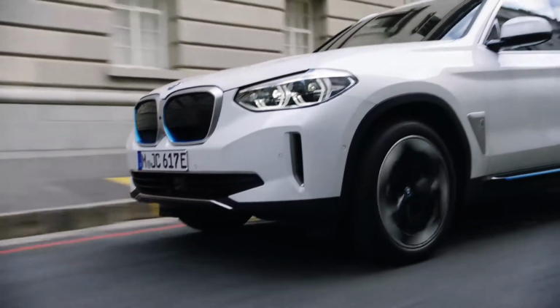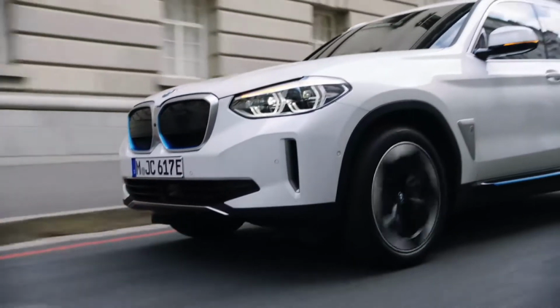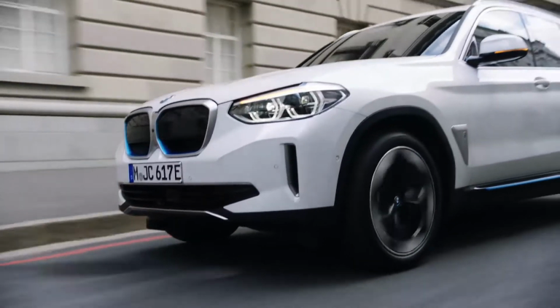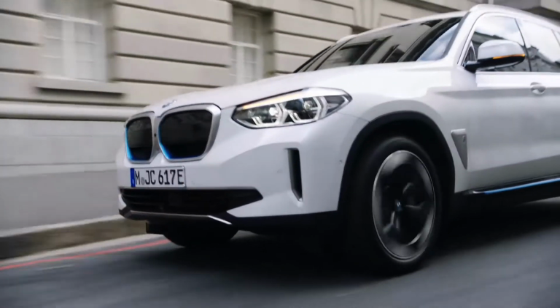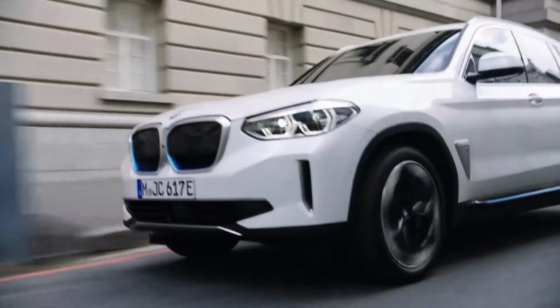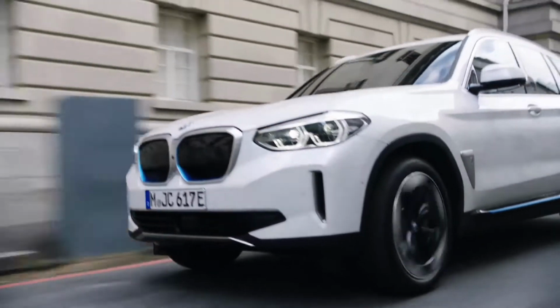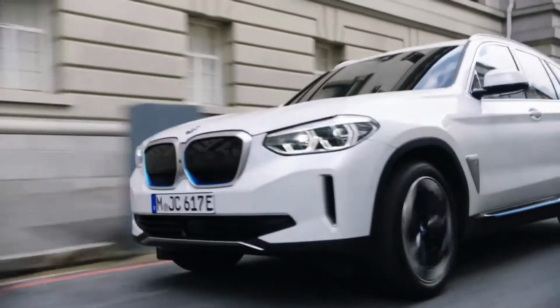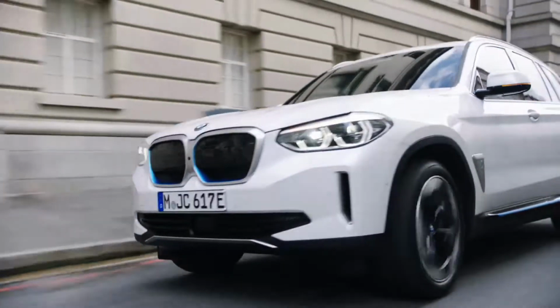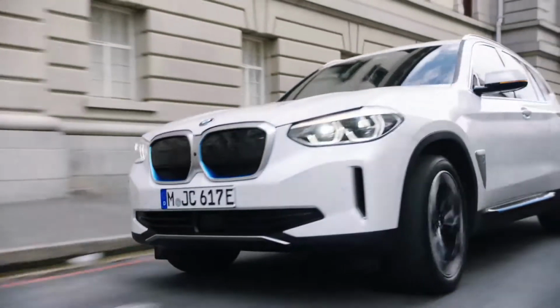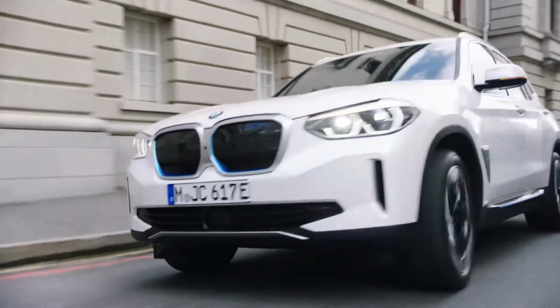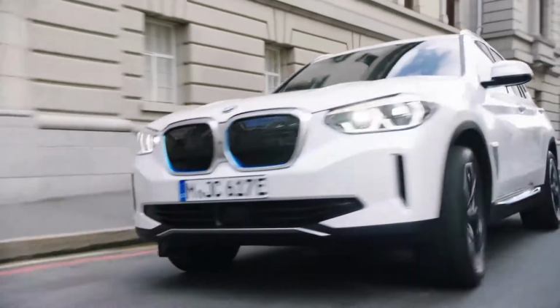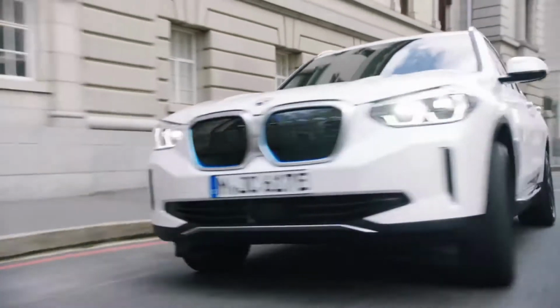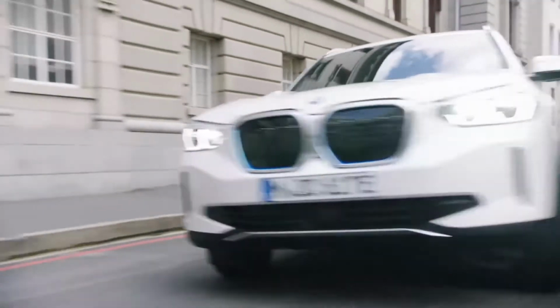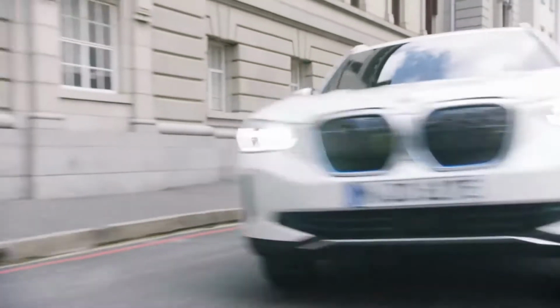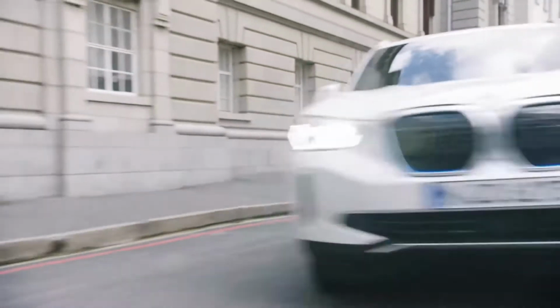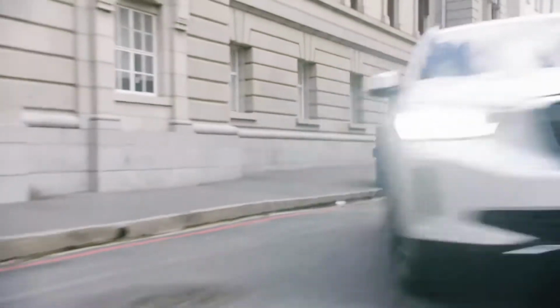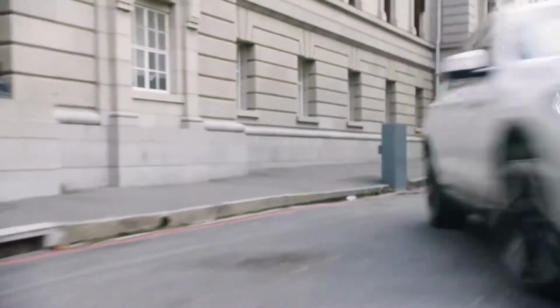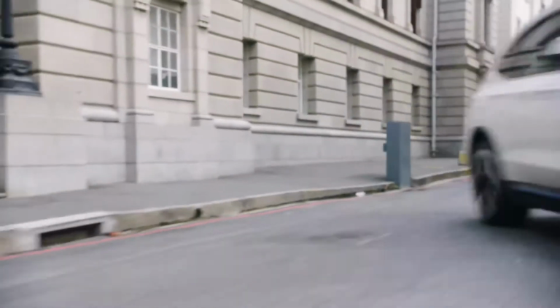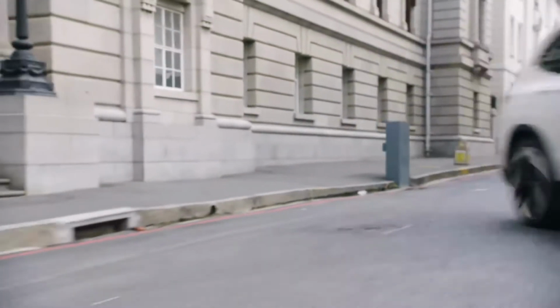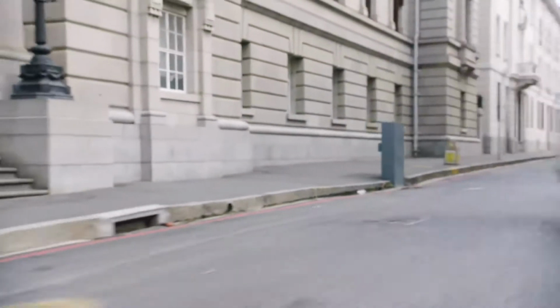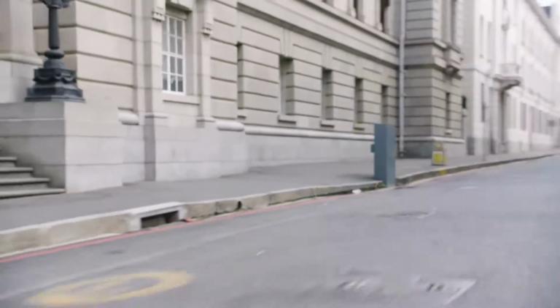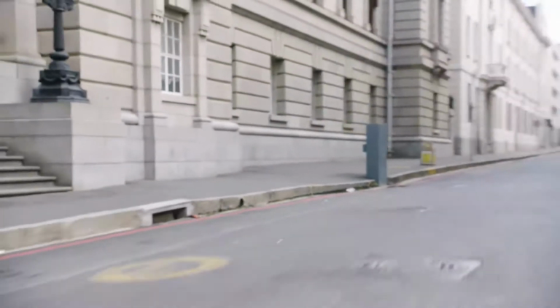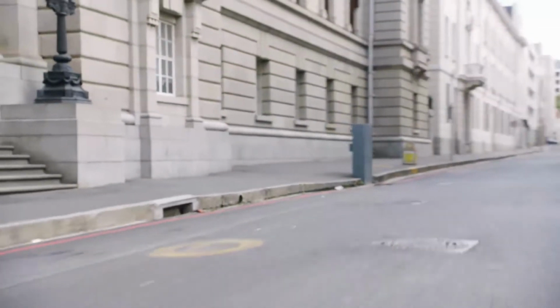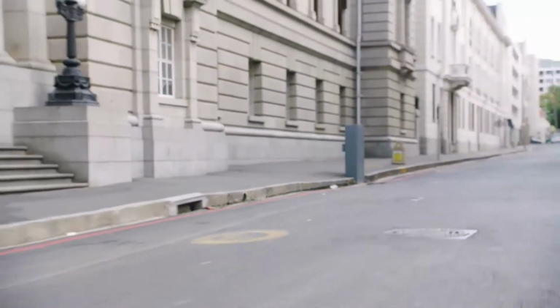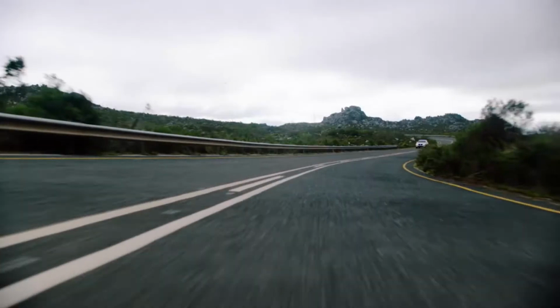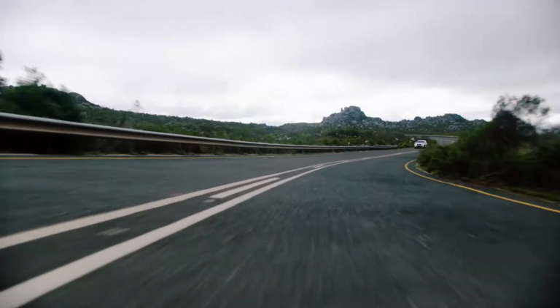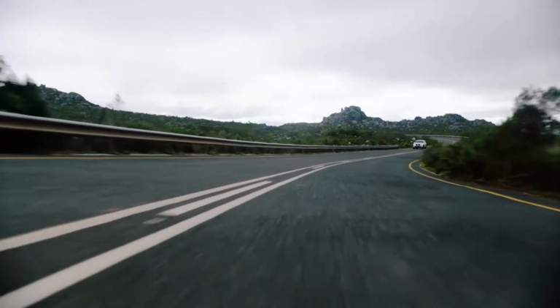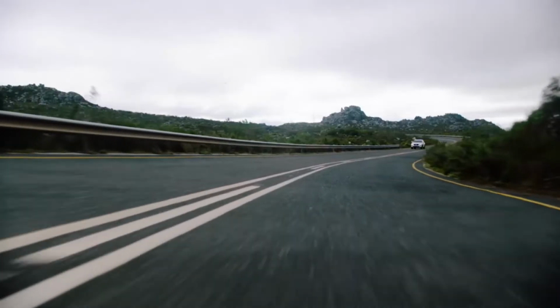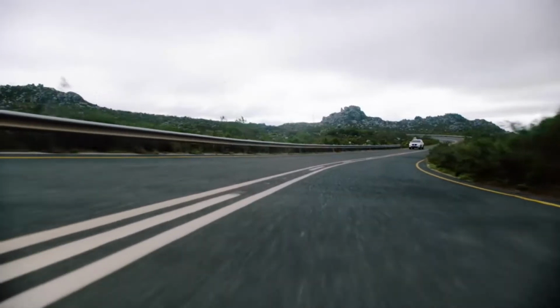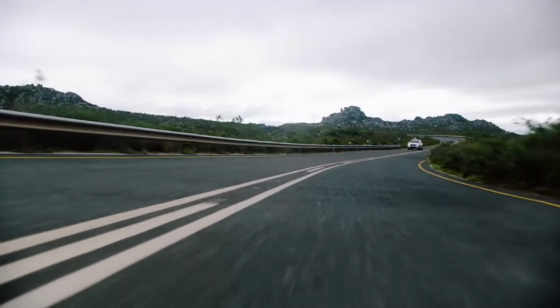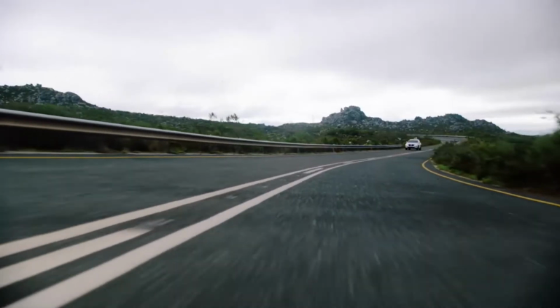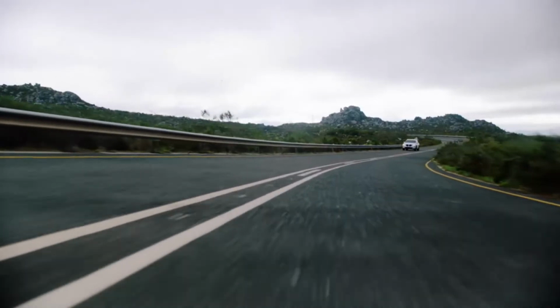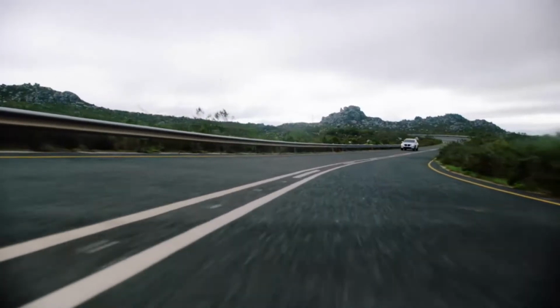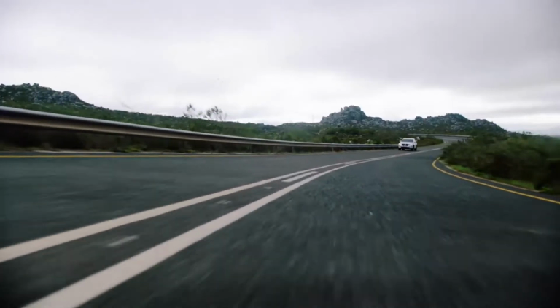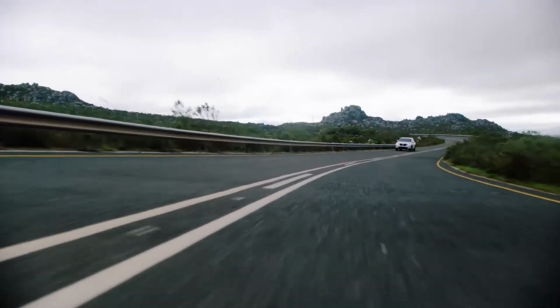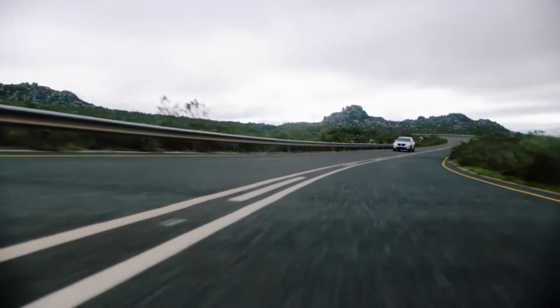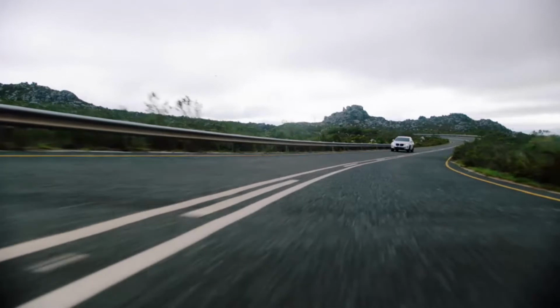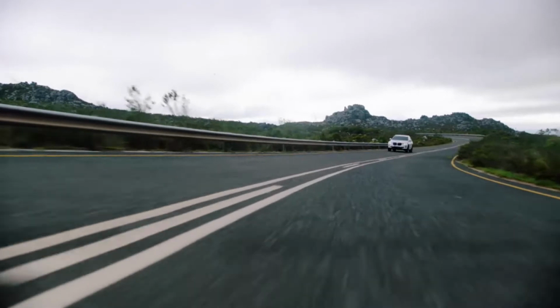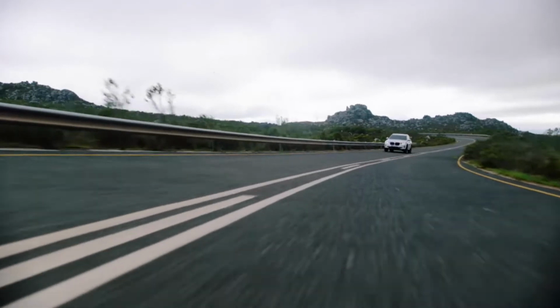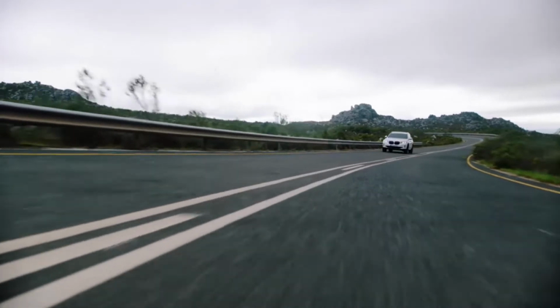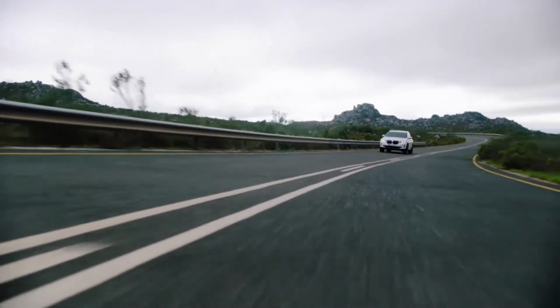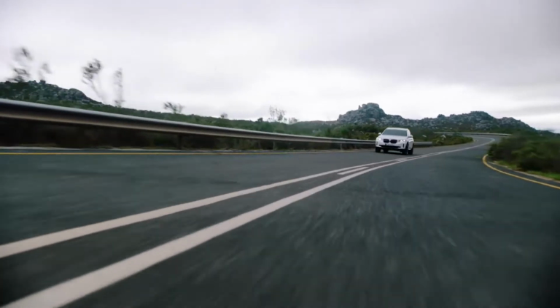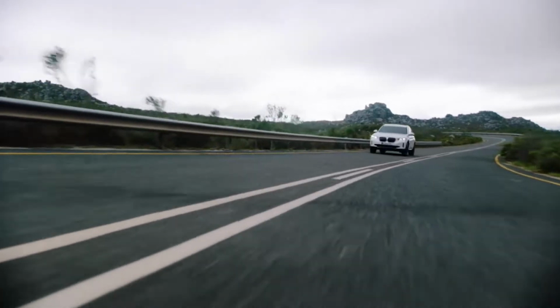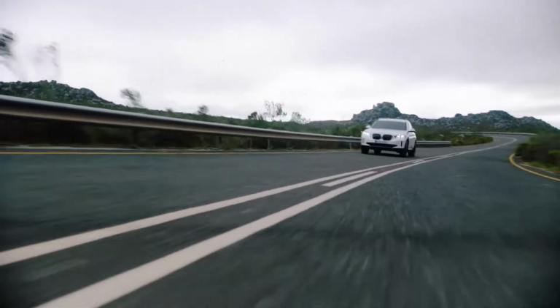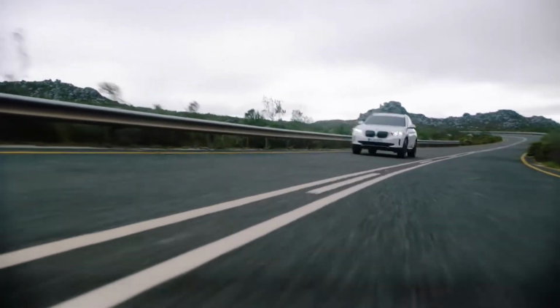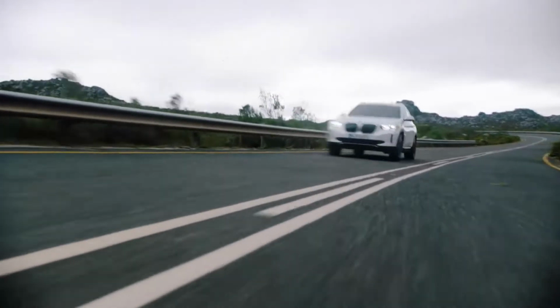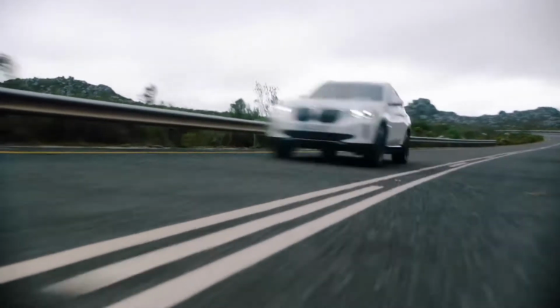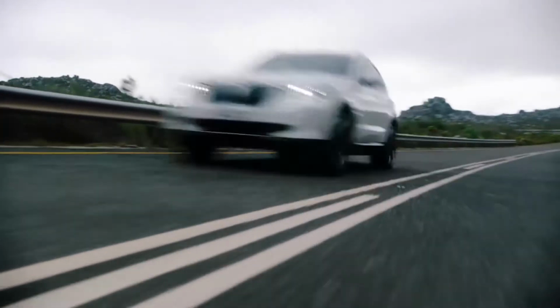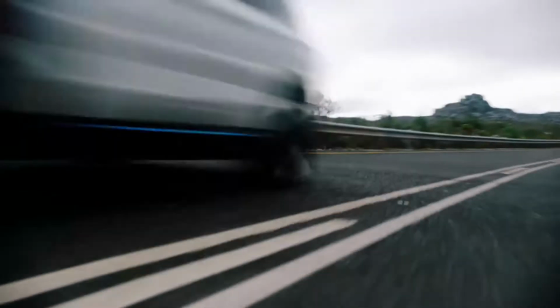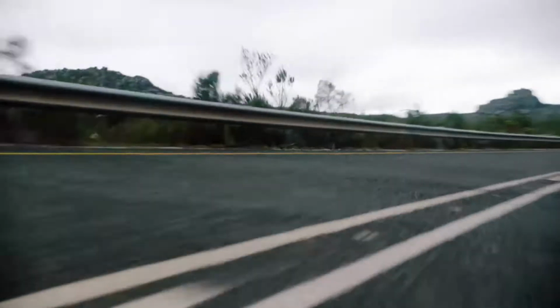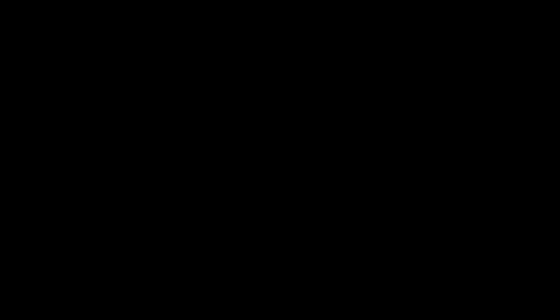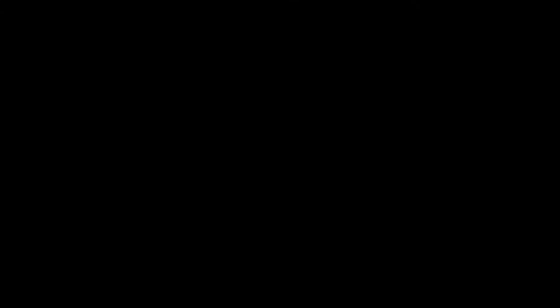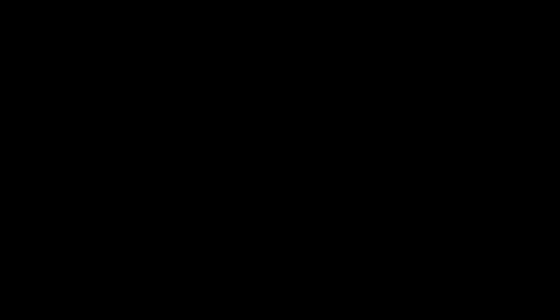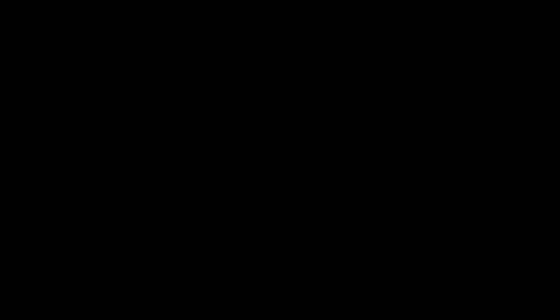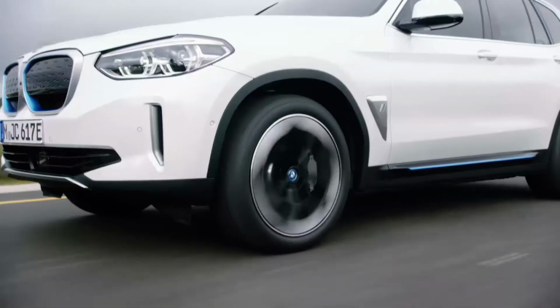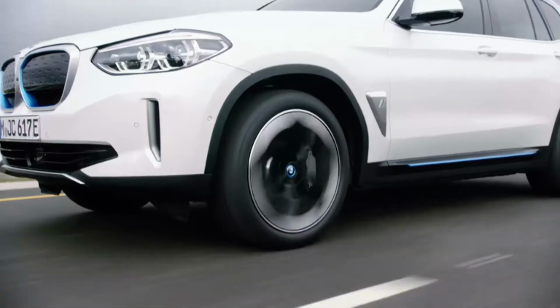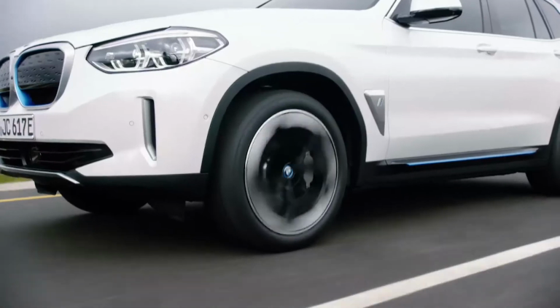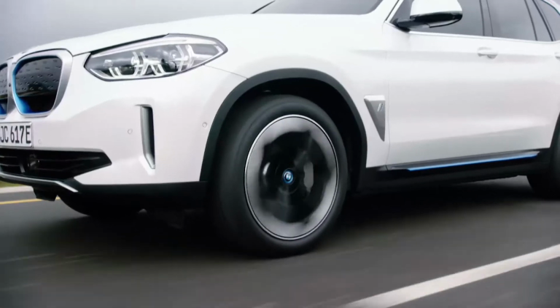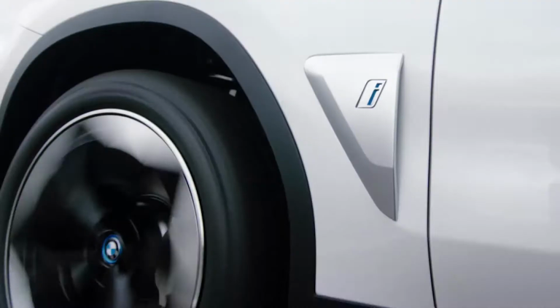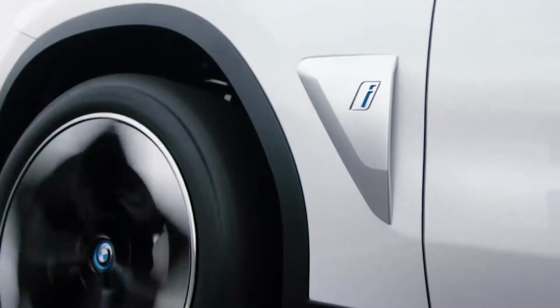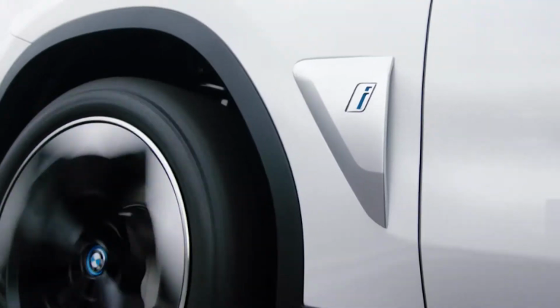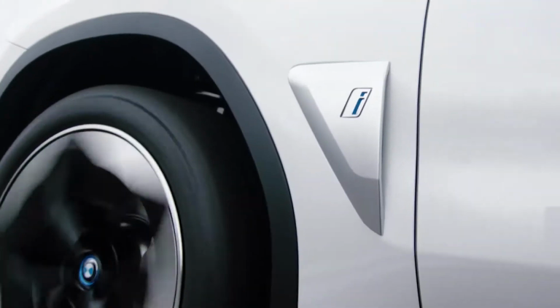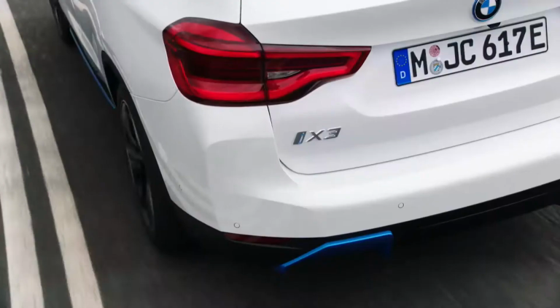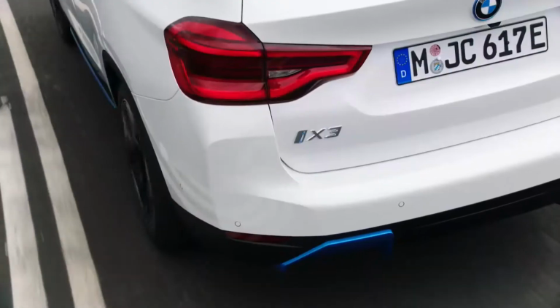The iX3's equipment delivers a comfort premium ambience and bespoke functionality.